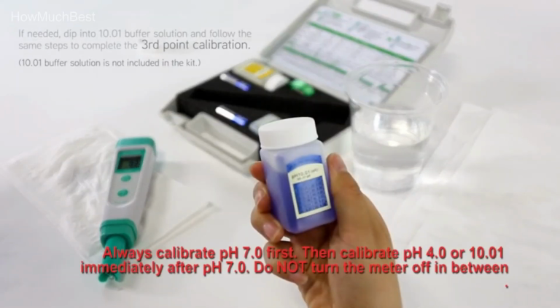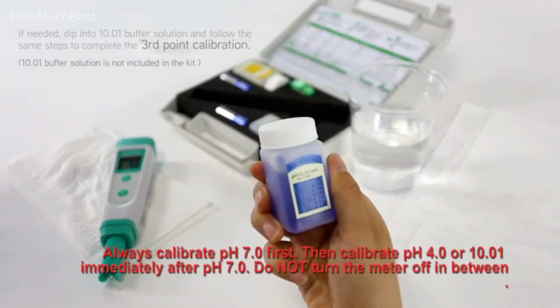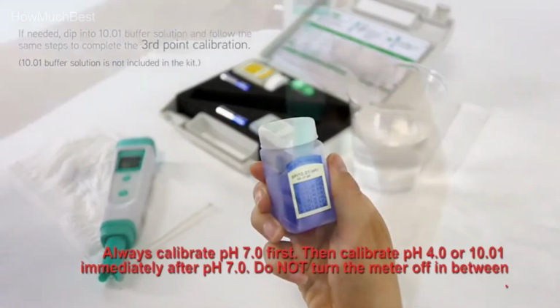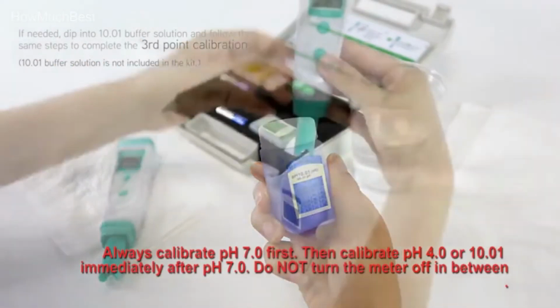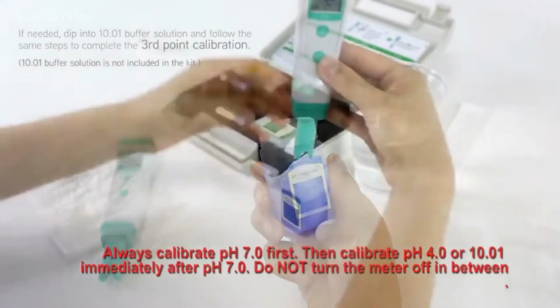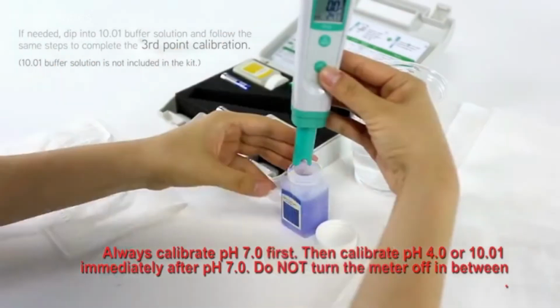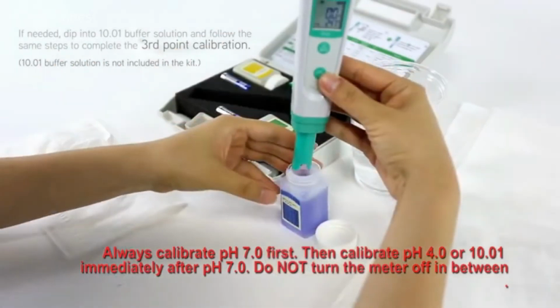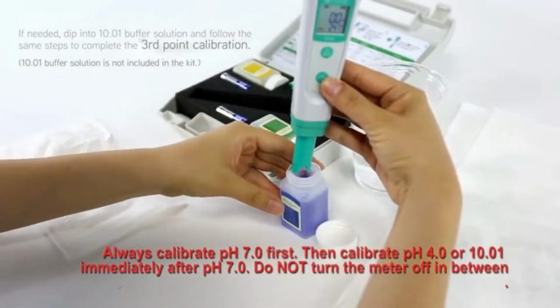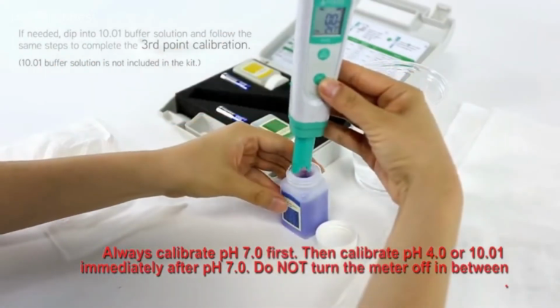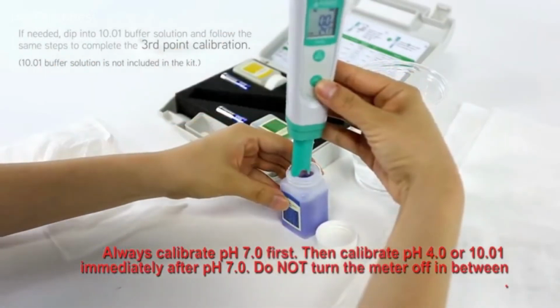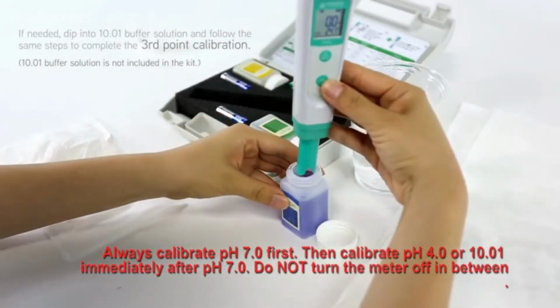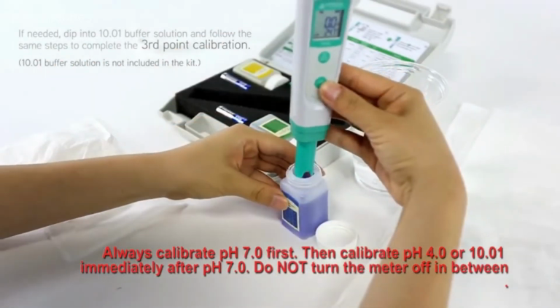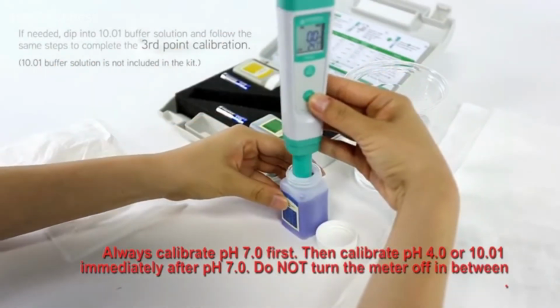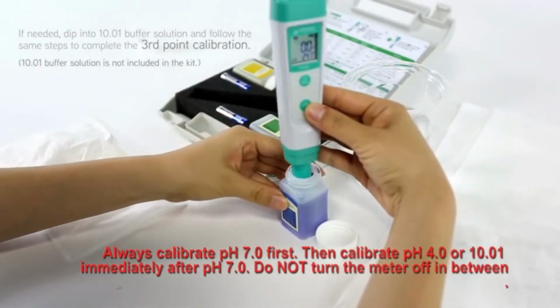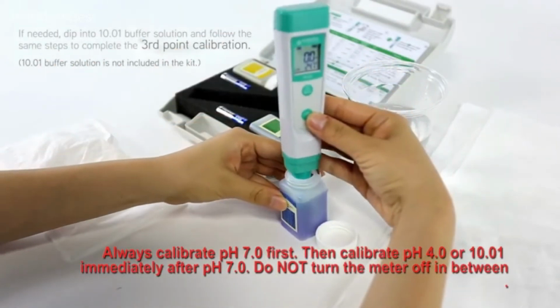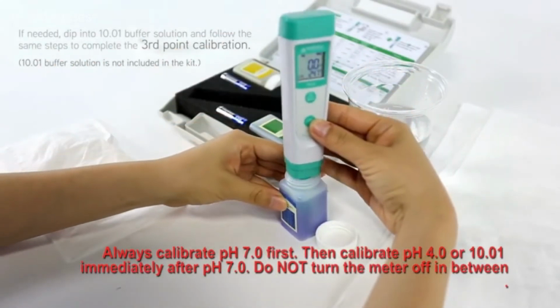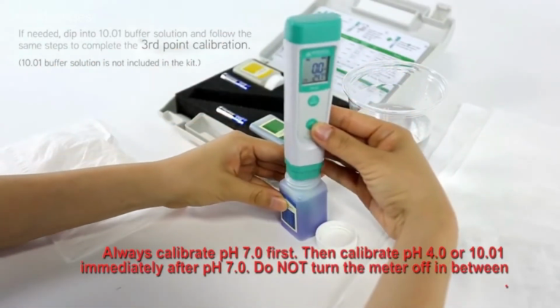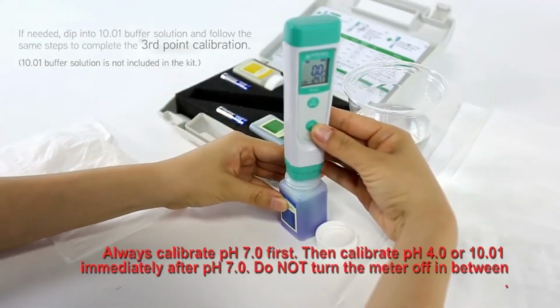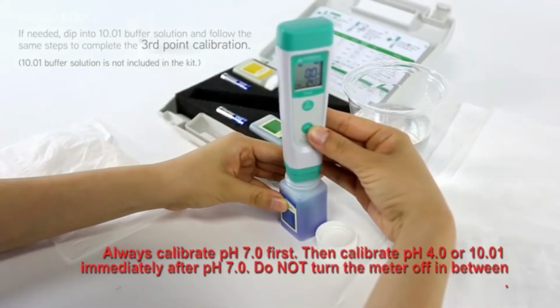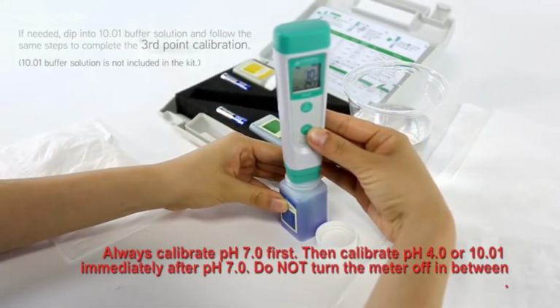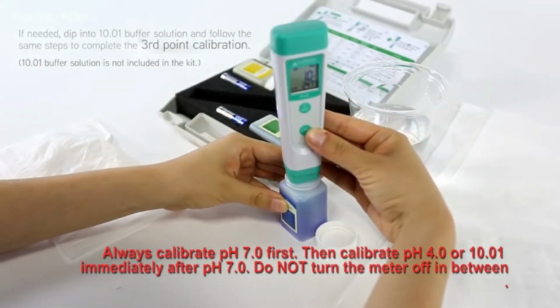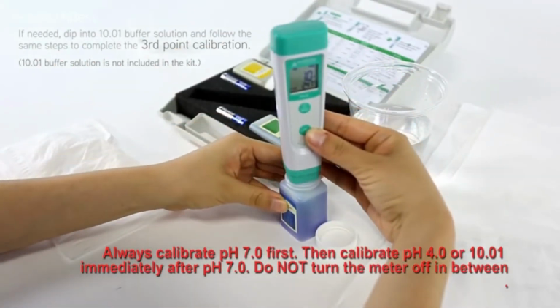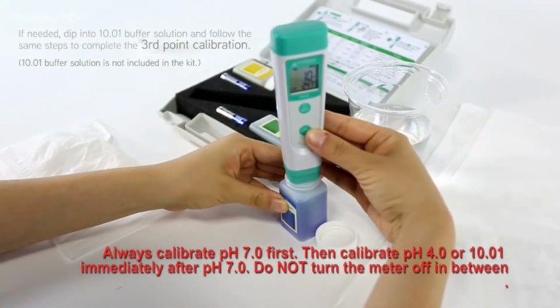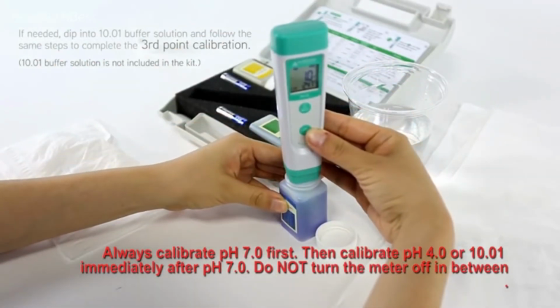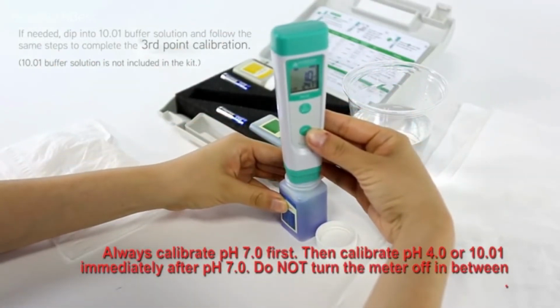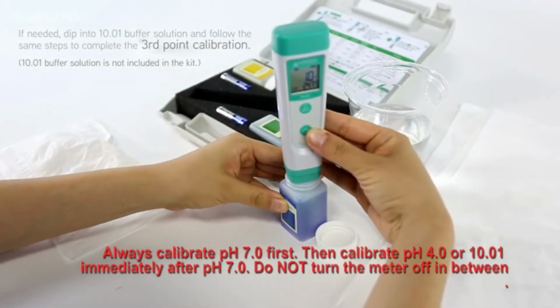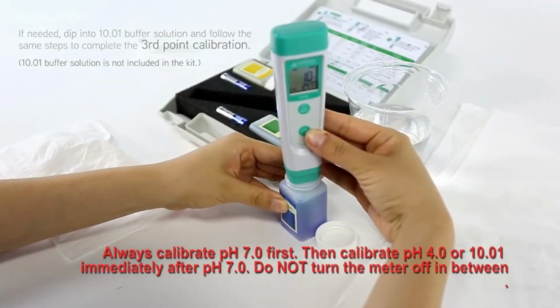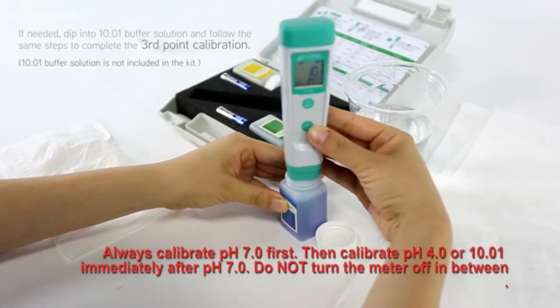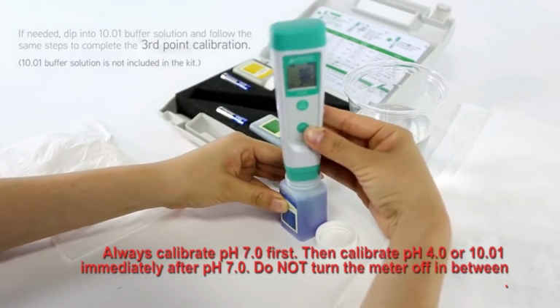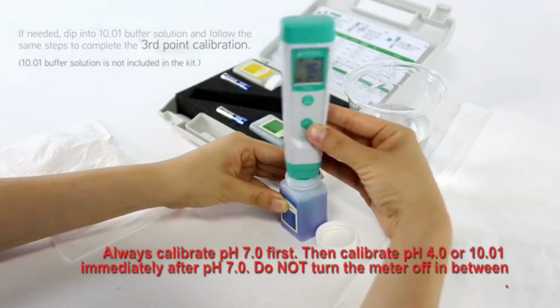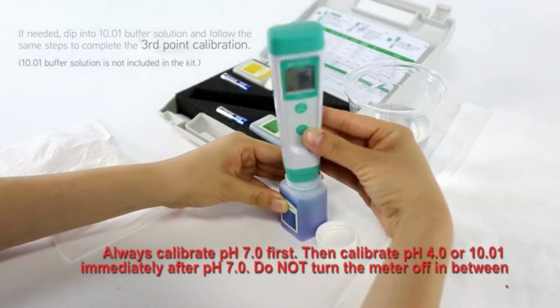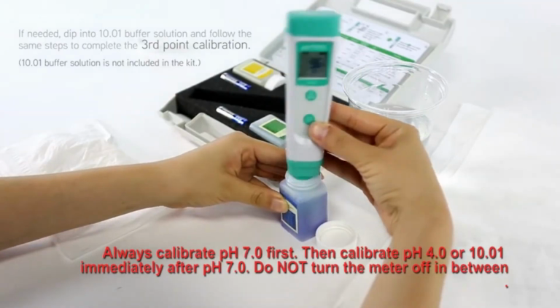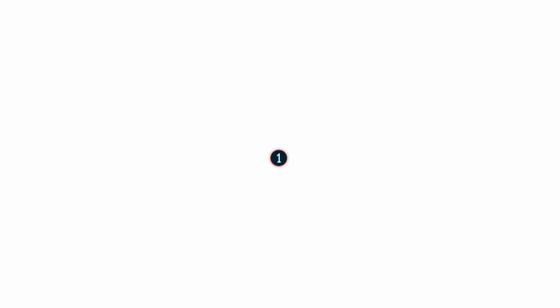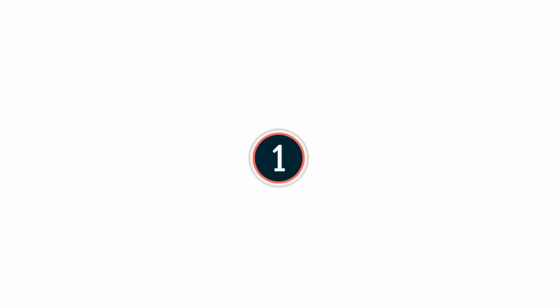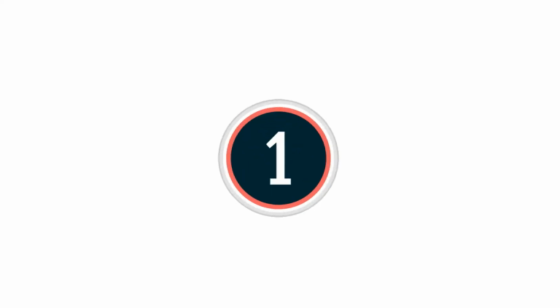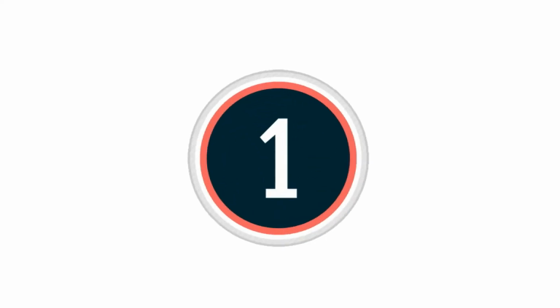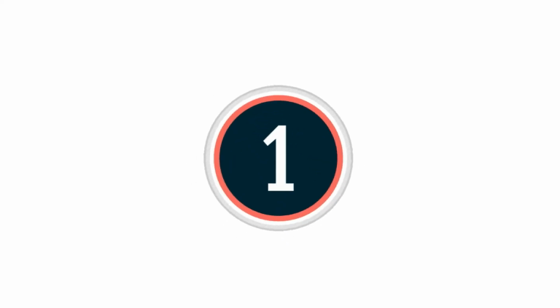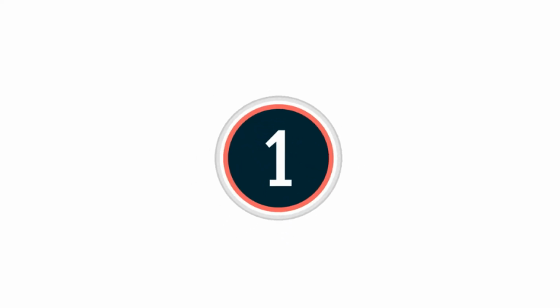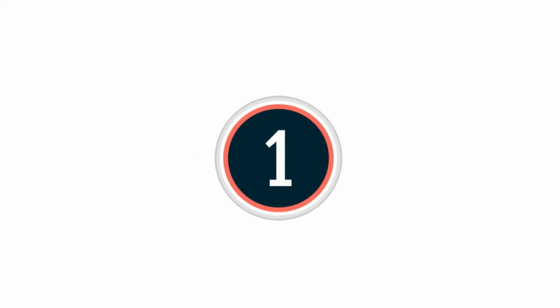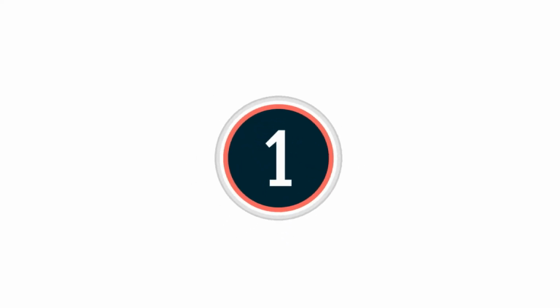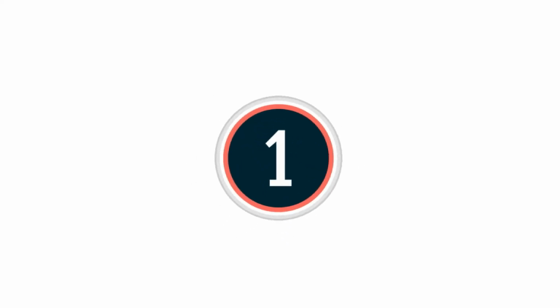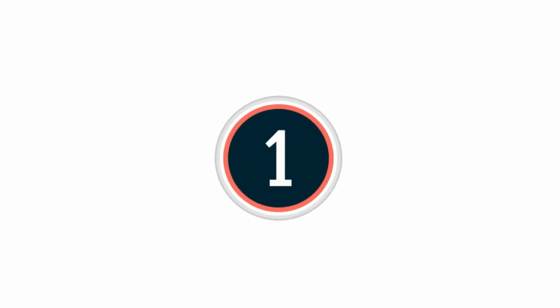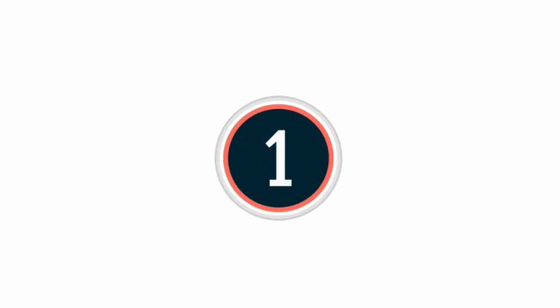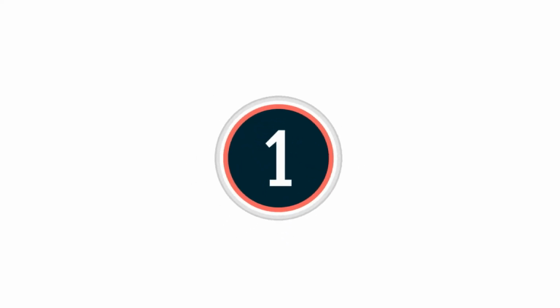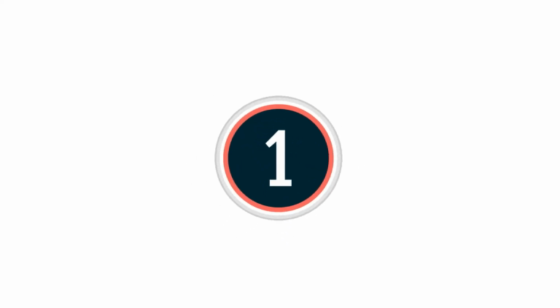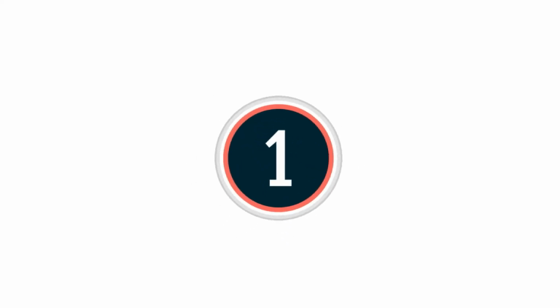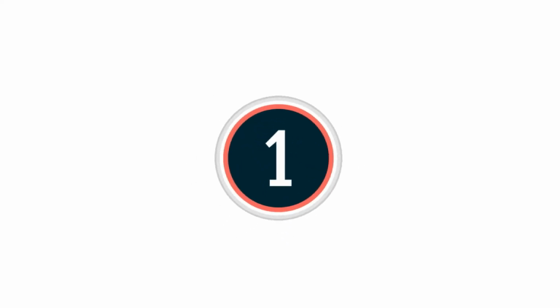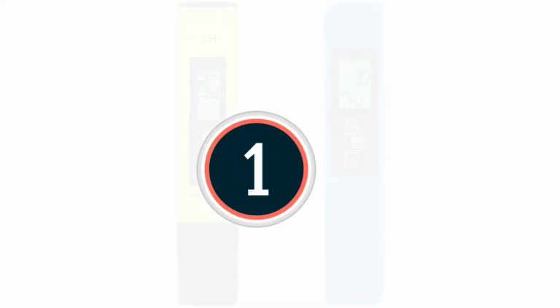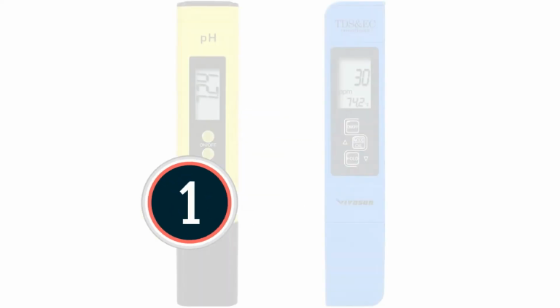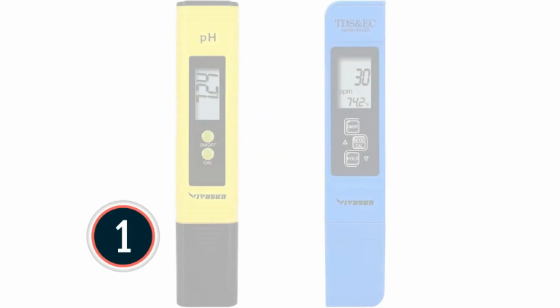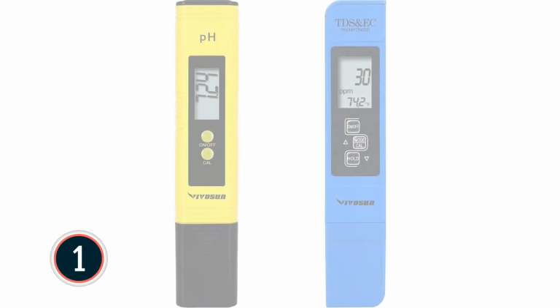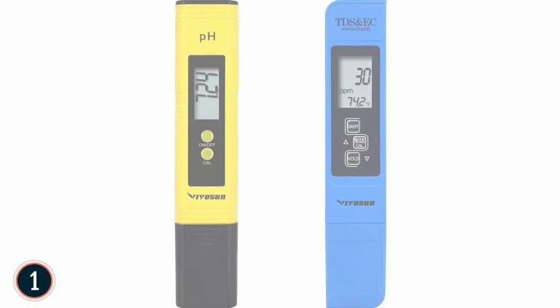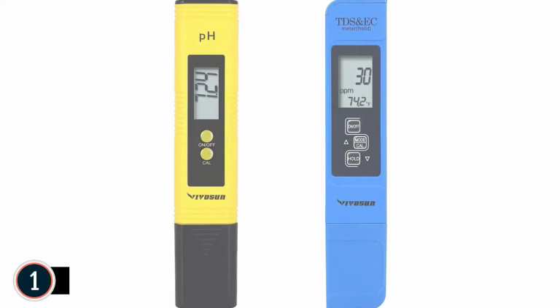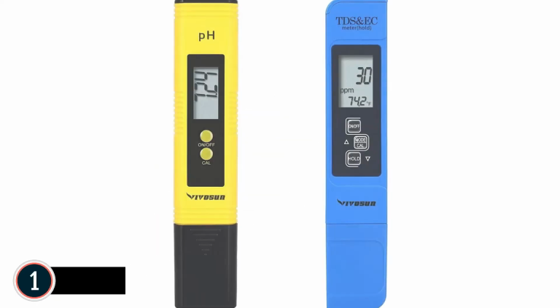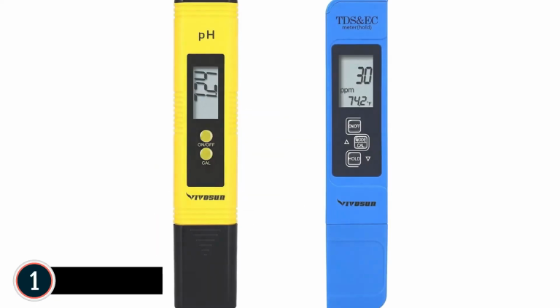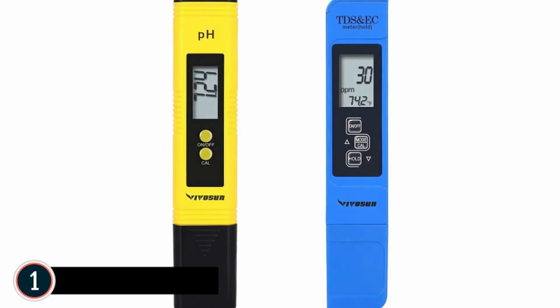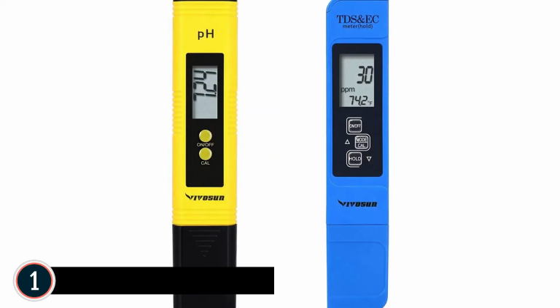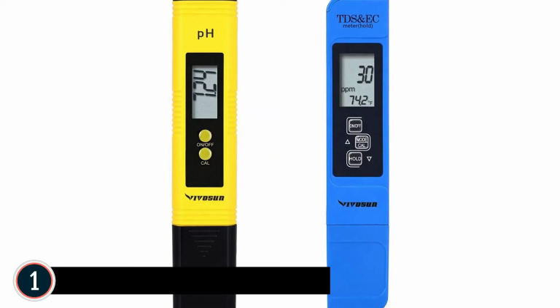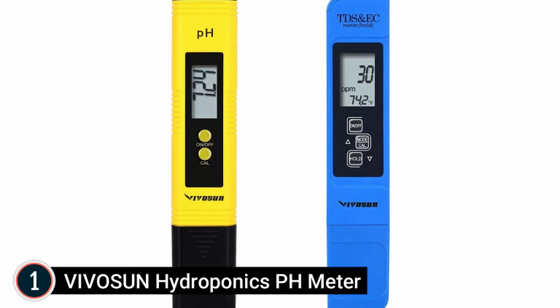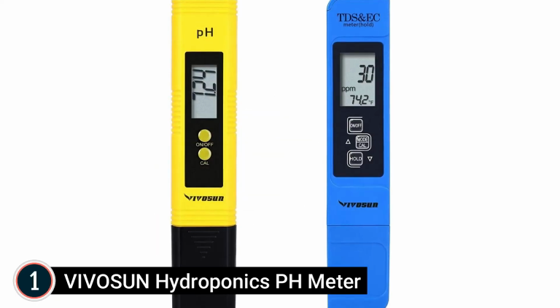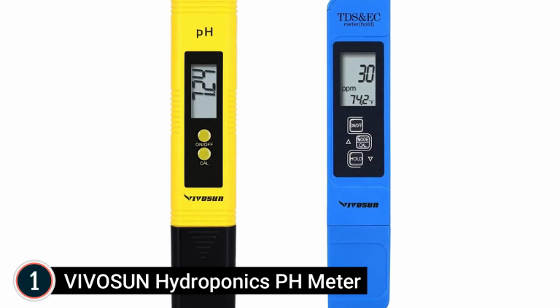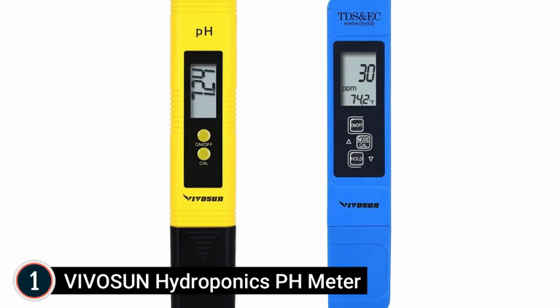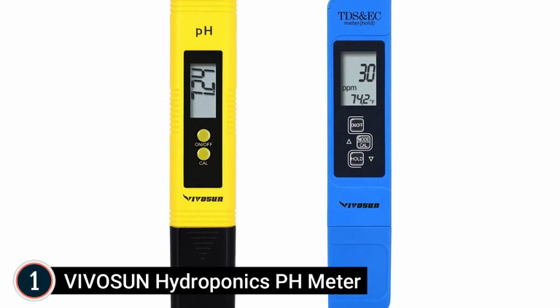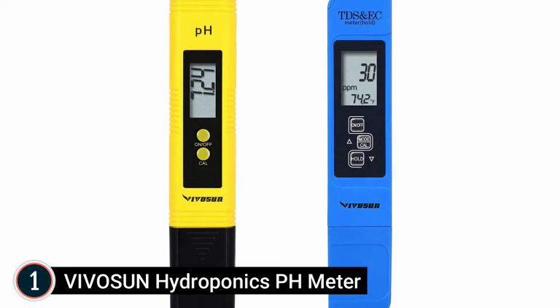IP67 waterproof, up to 2,000 hours of operation powered by AAA alkaline batteries. The item is CE certified and is made under an ISO 9001:2015 certified quality system. The top one in our list: Vivicine Hydroponics pH Meter.